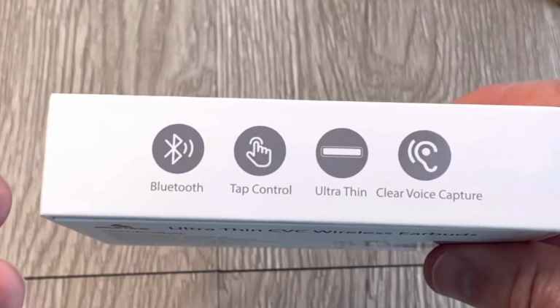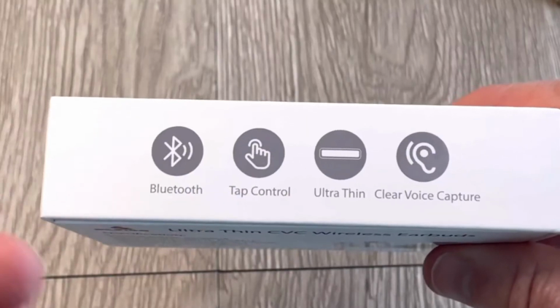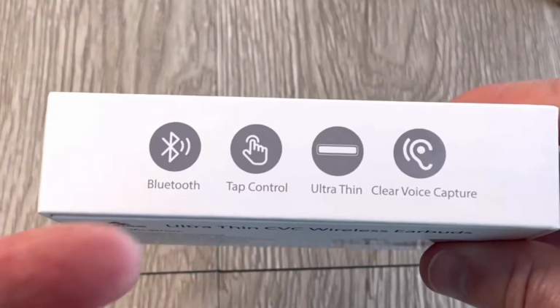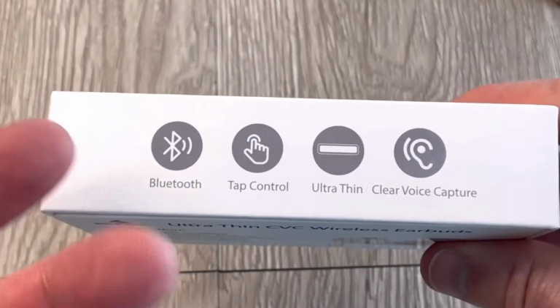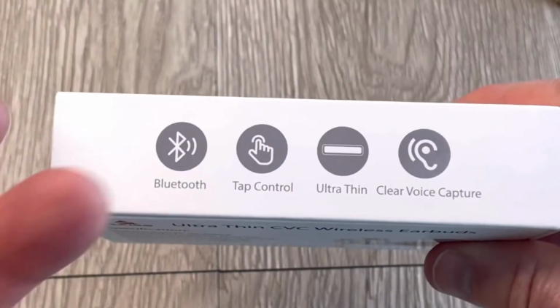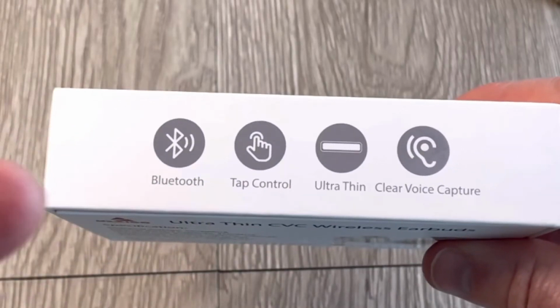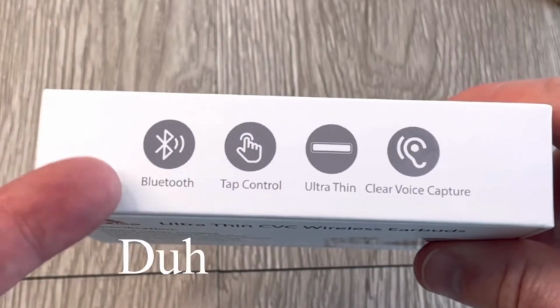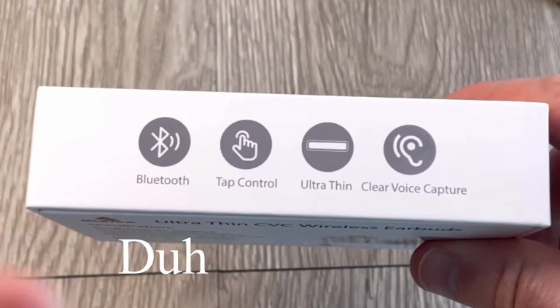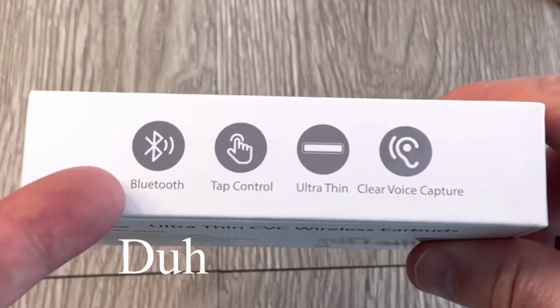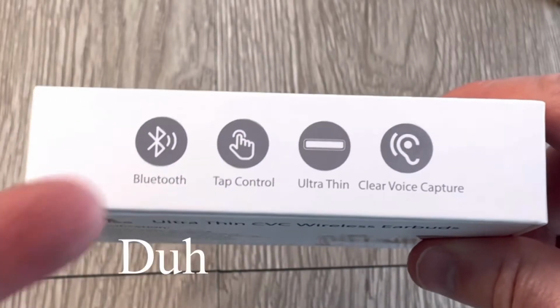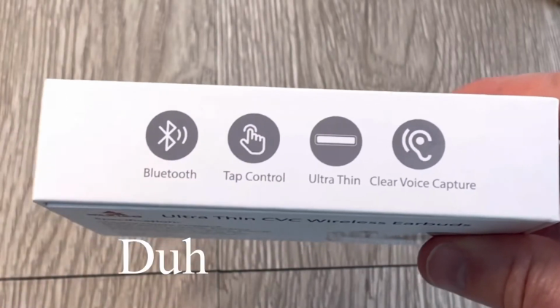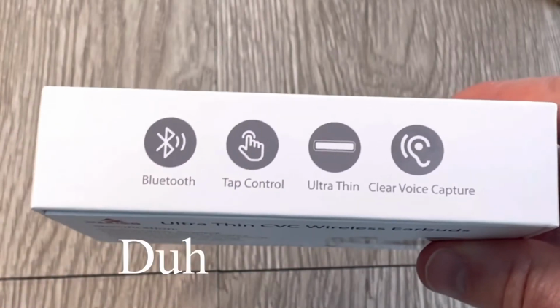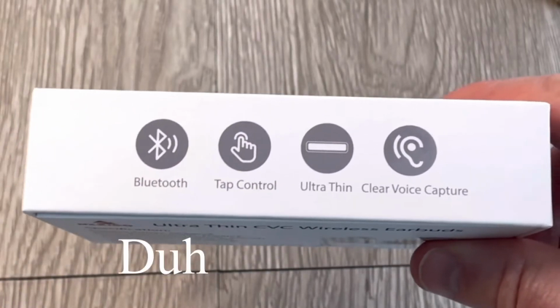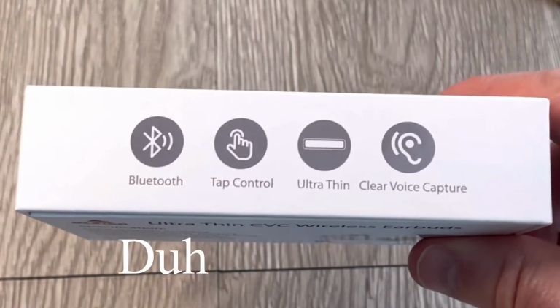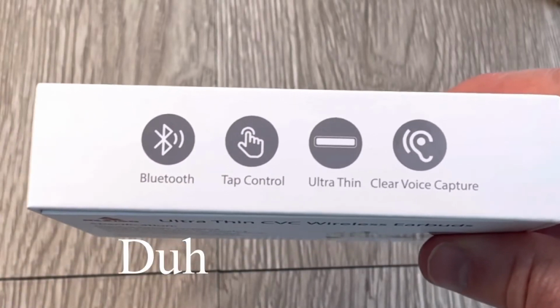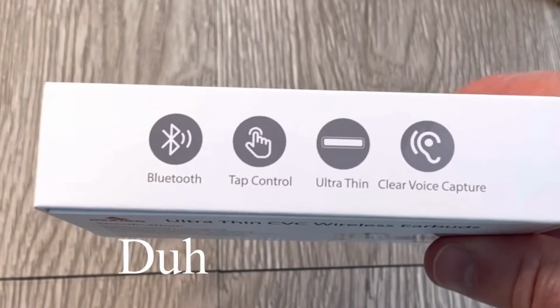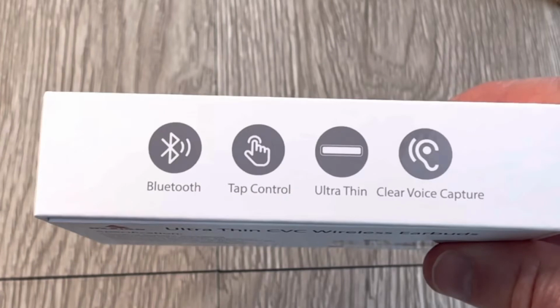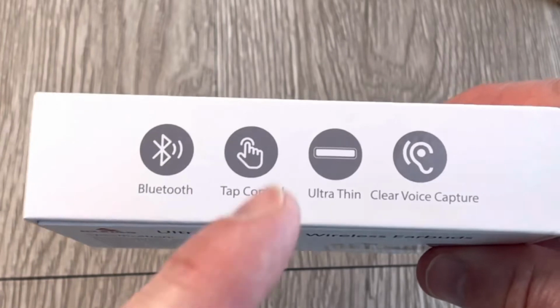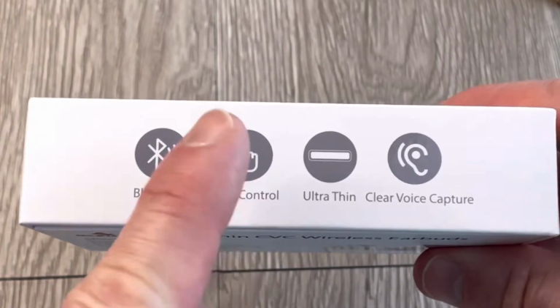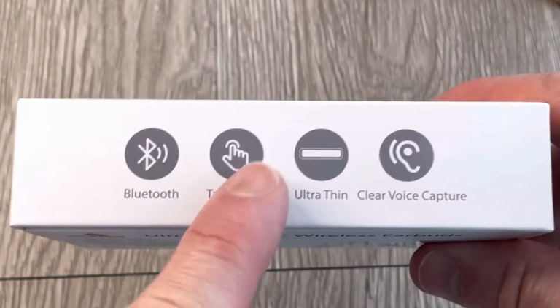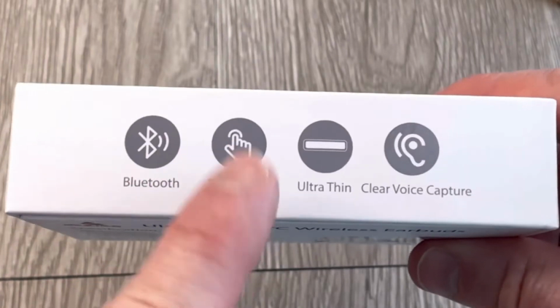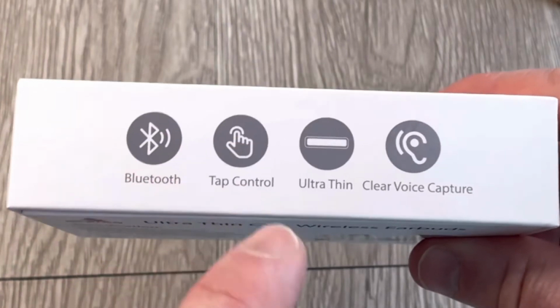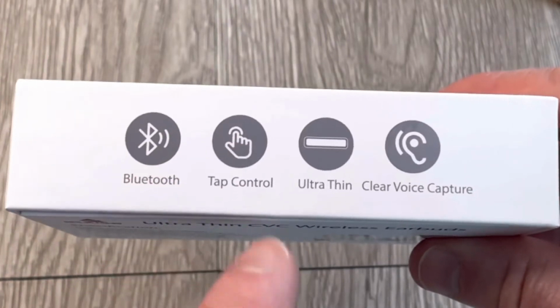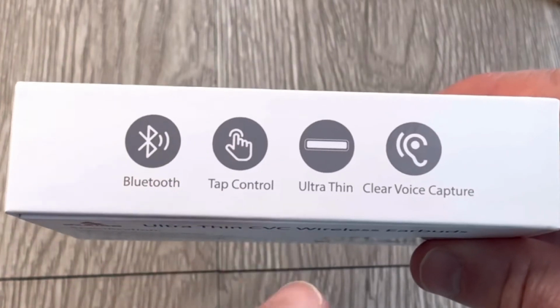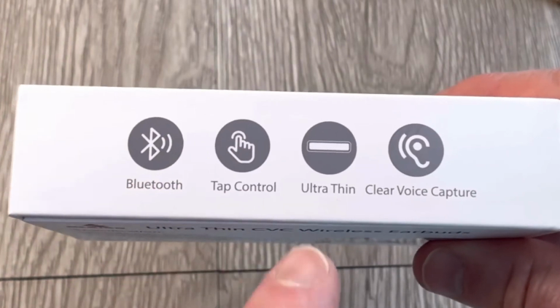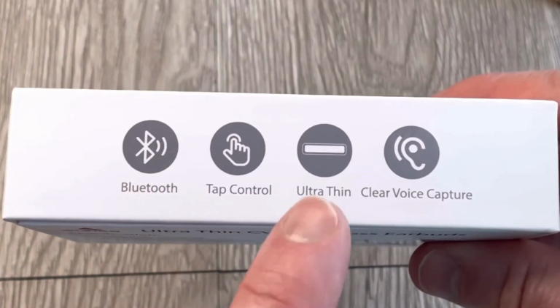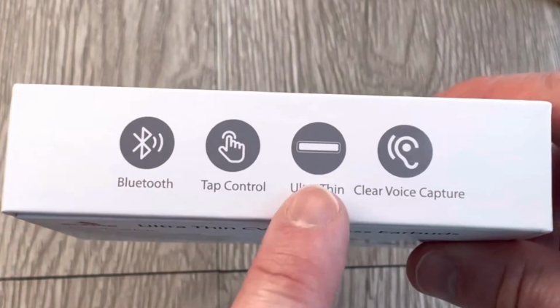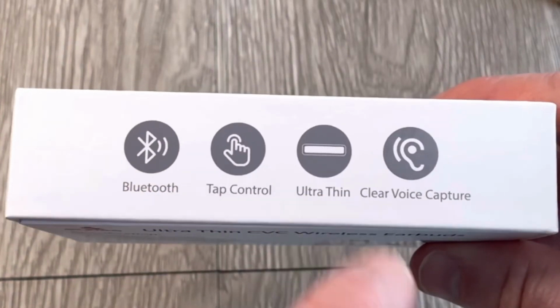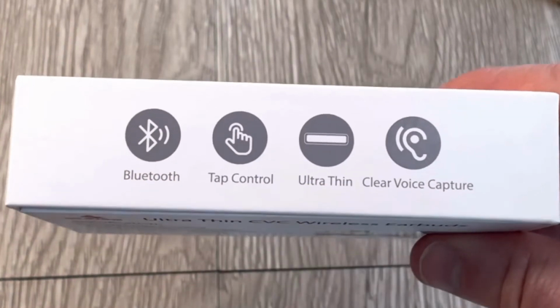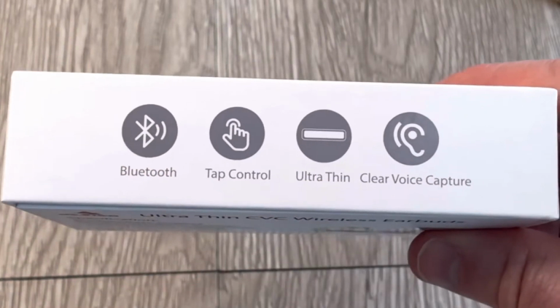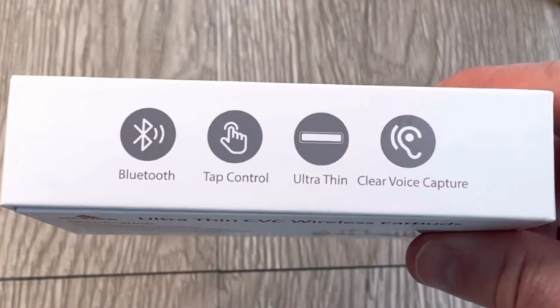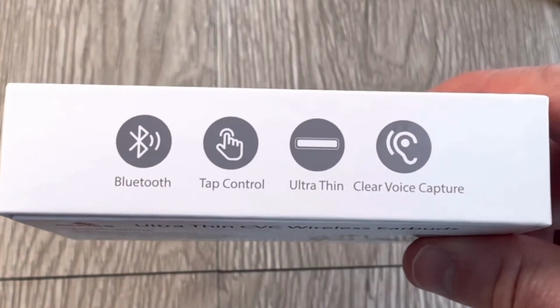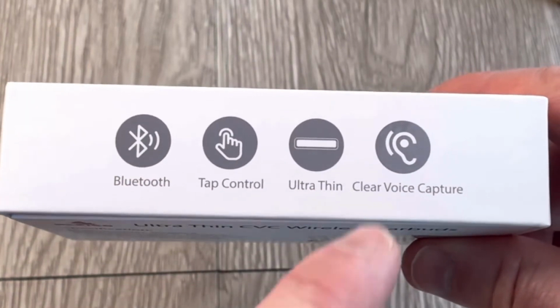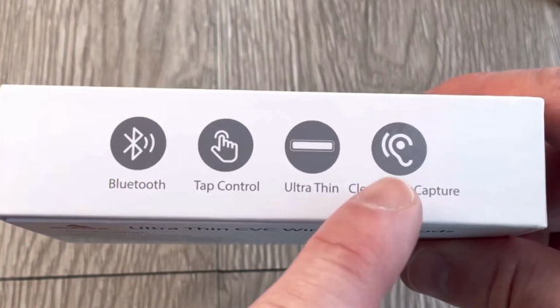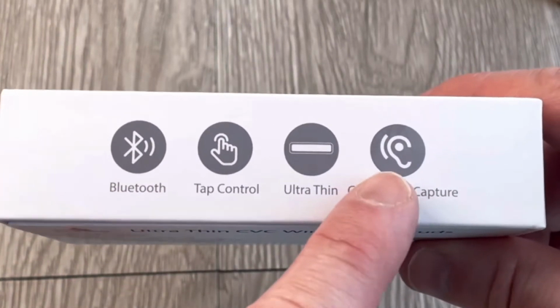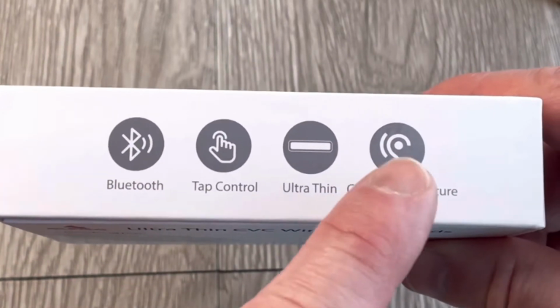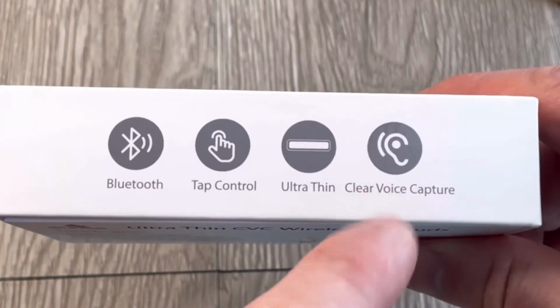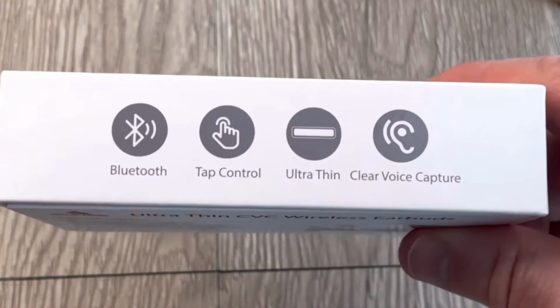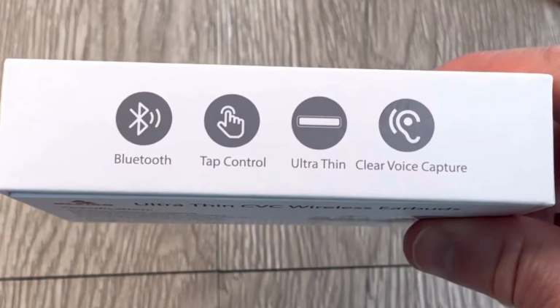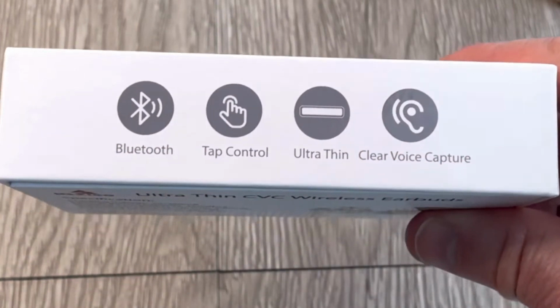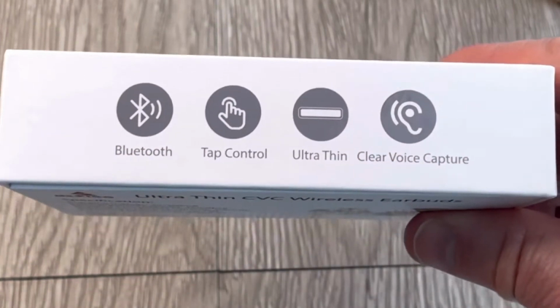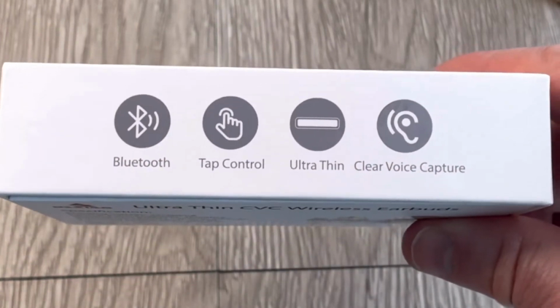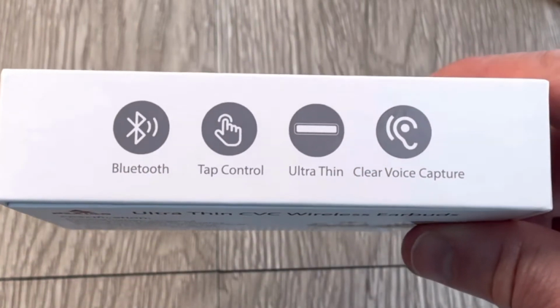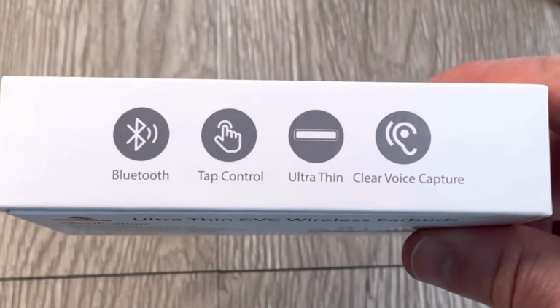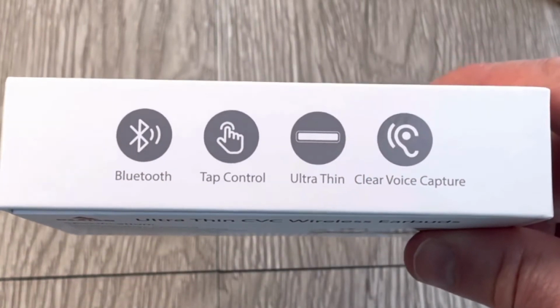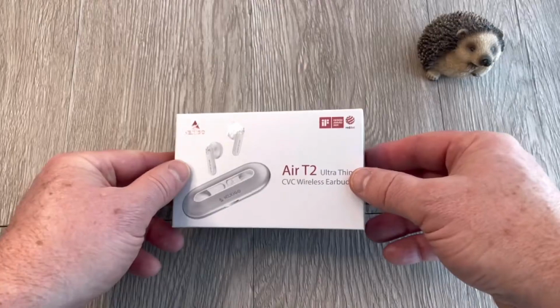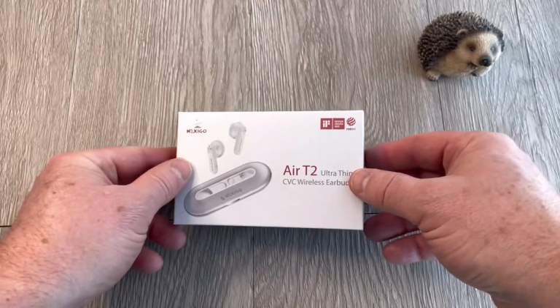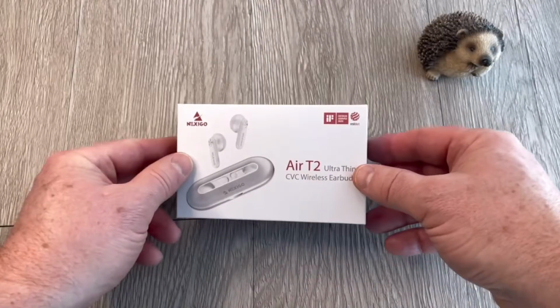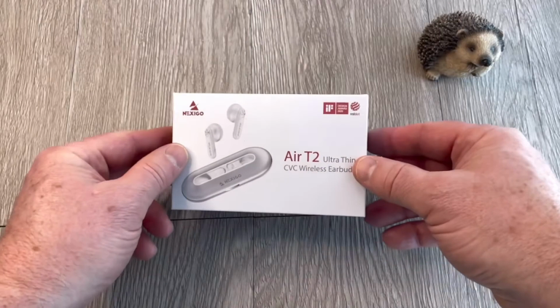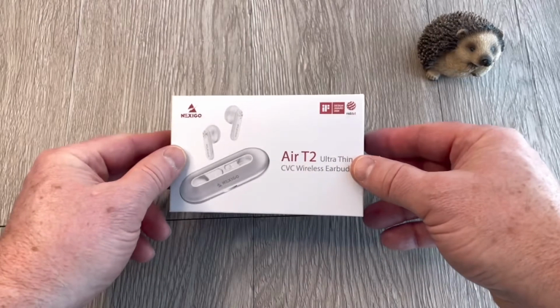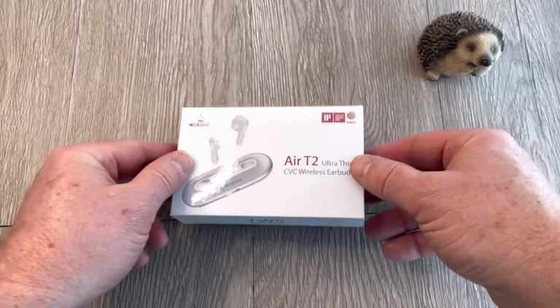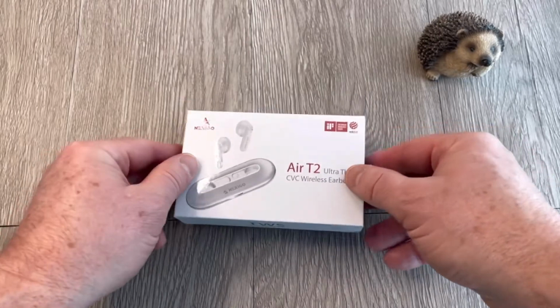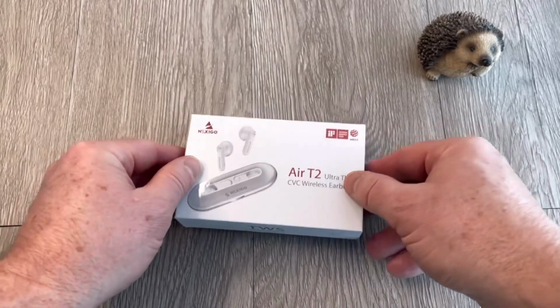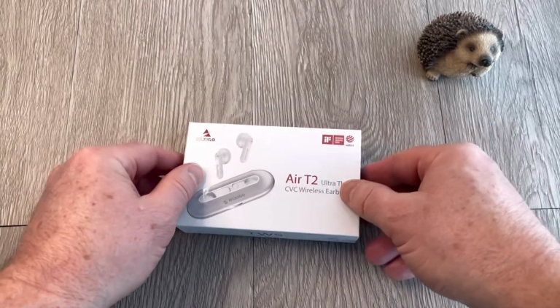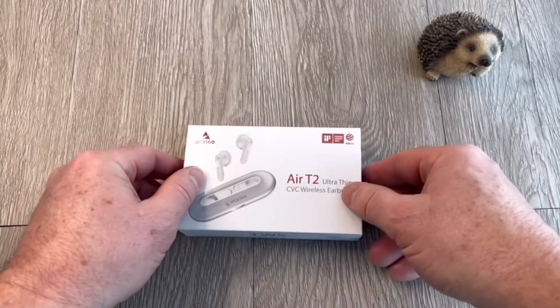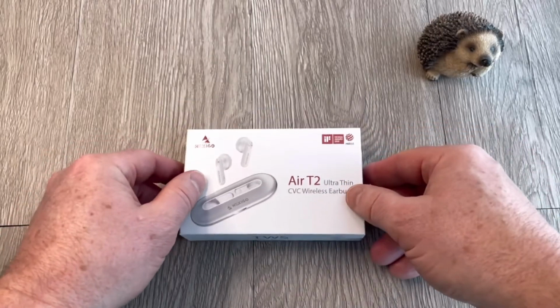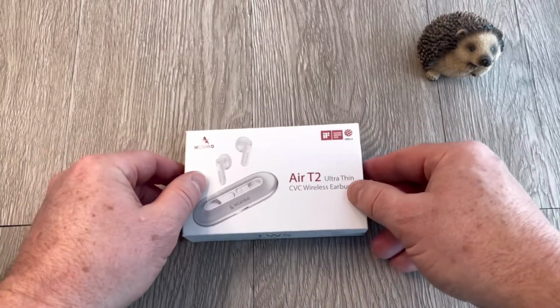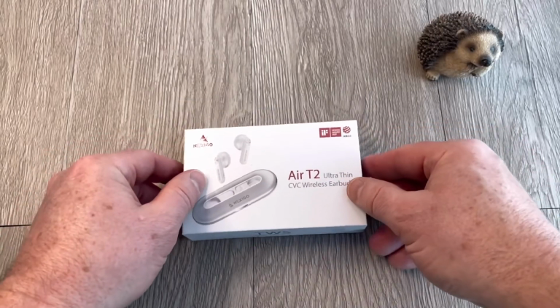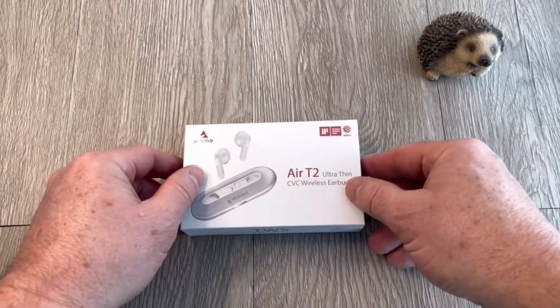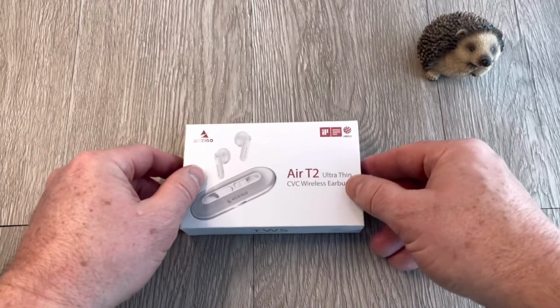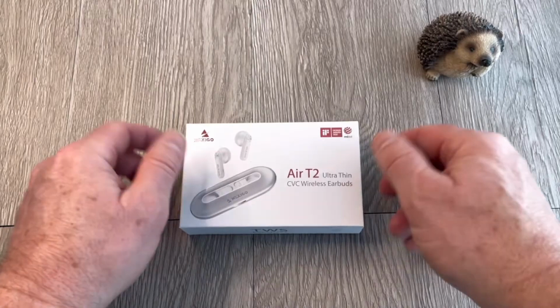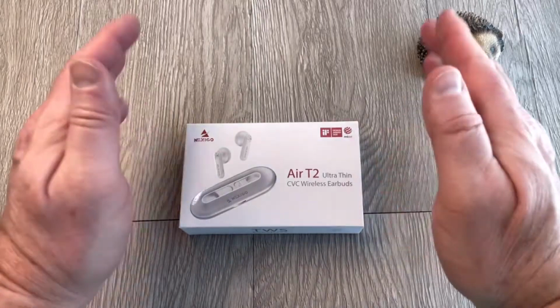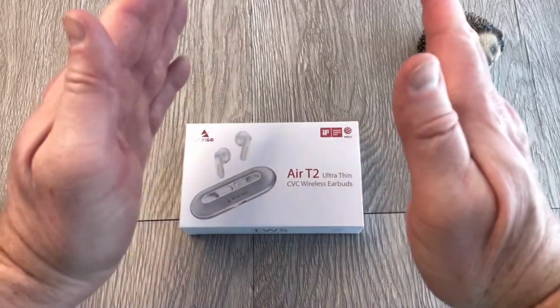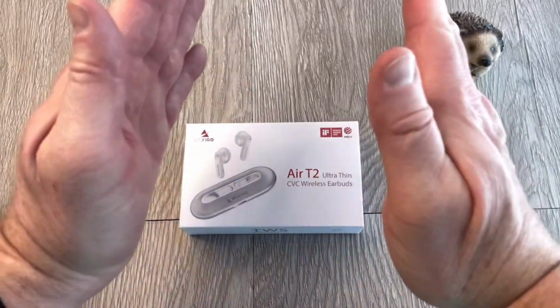The packaging says Bluetooth, tap control, ultra thin, and clear voice capture. But I'm rambling here — let's see what's in the box.